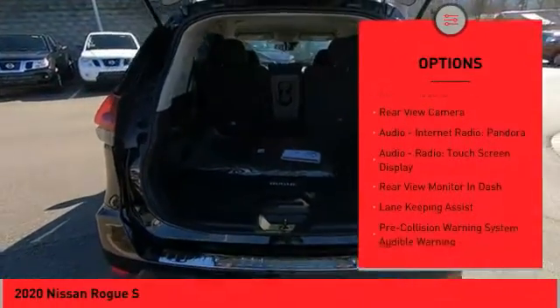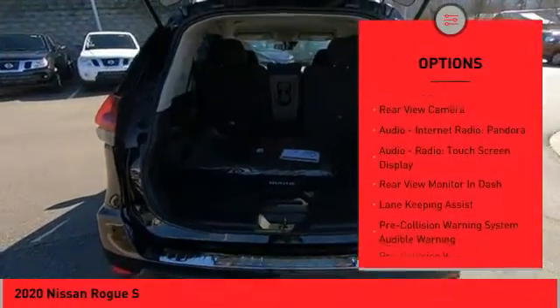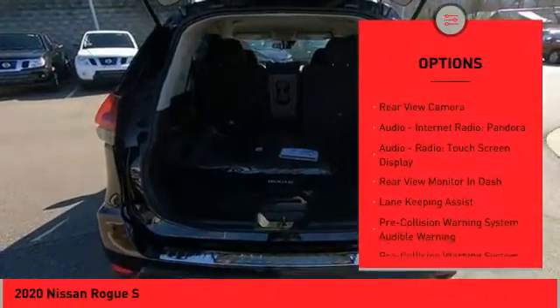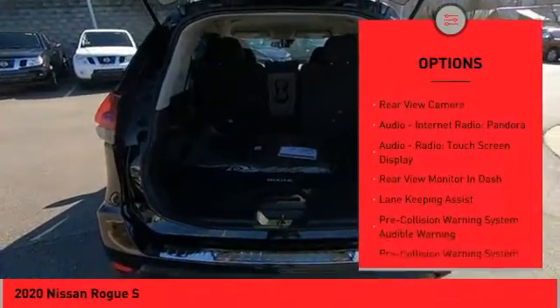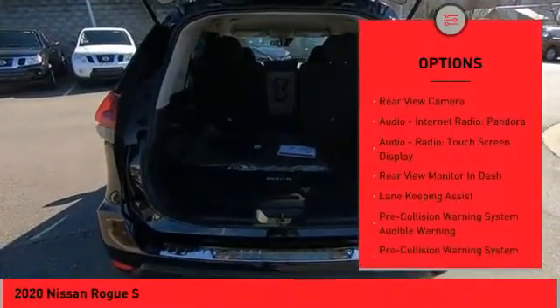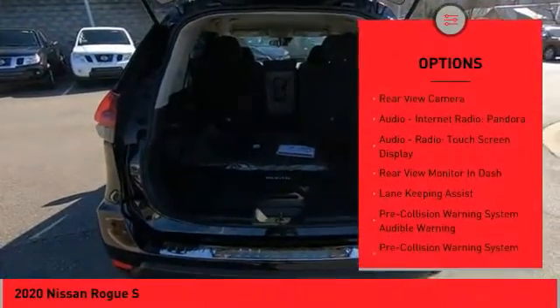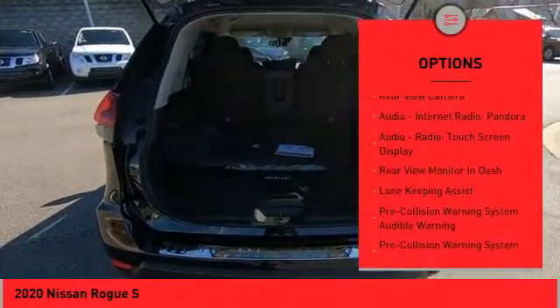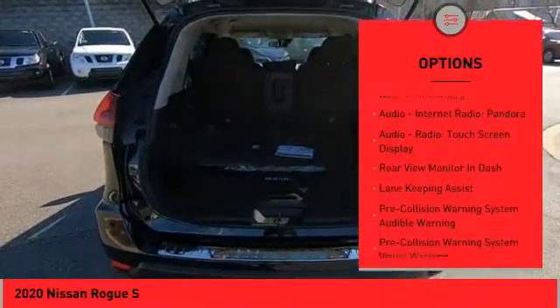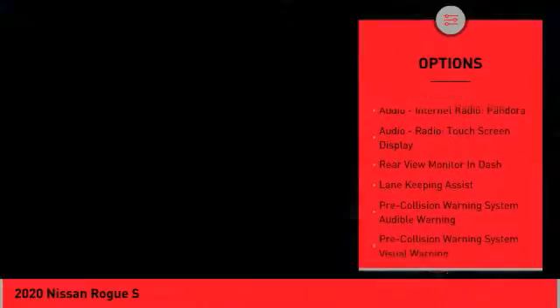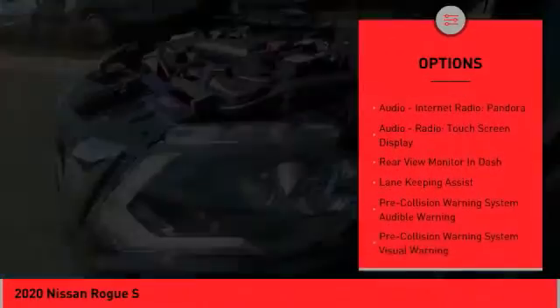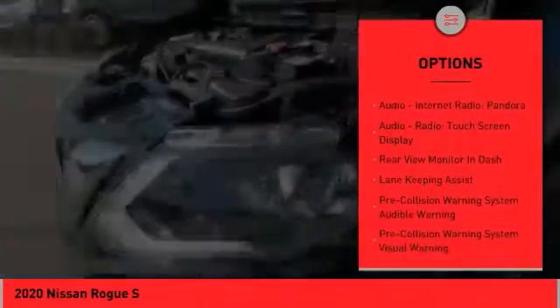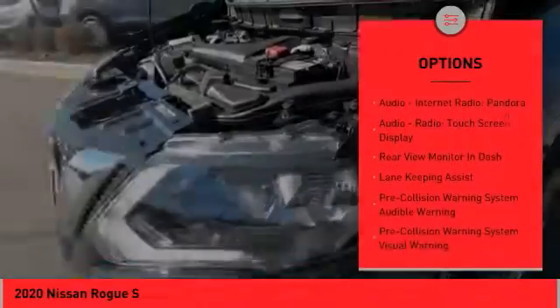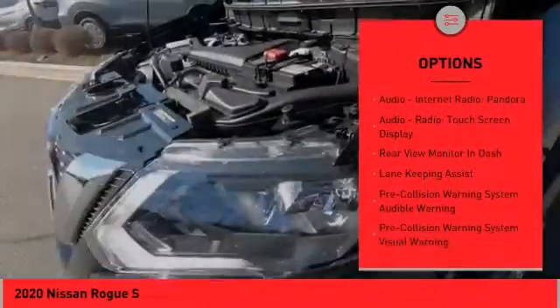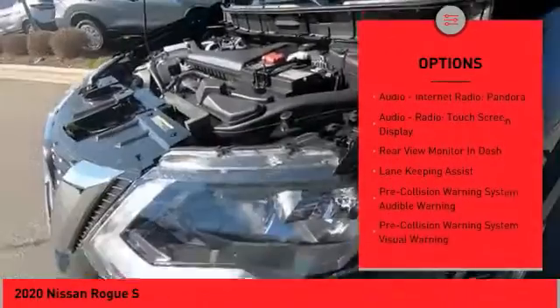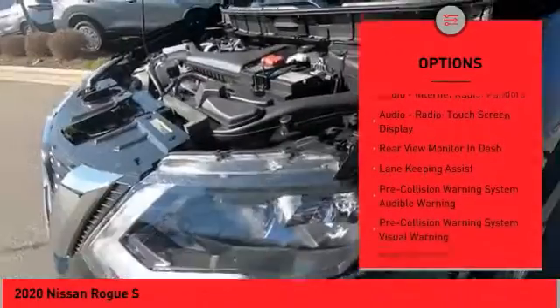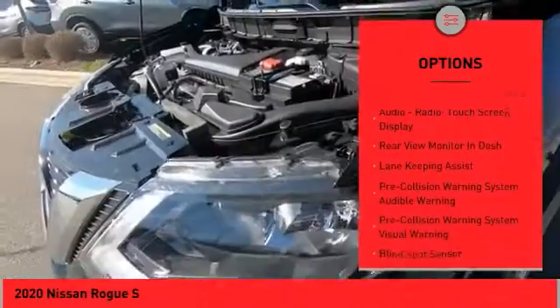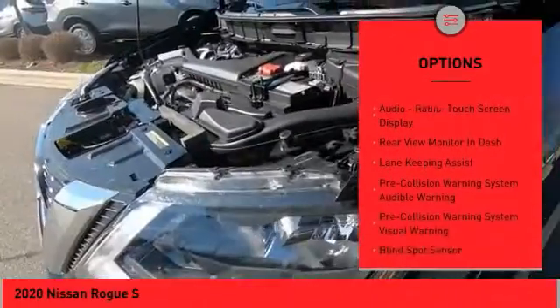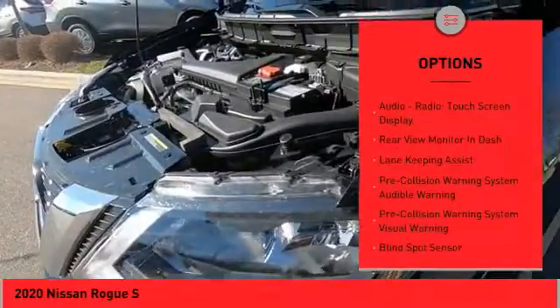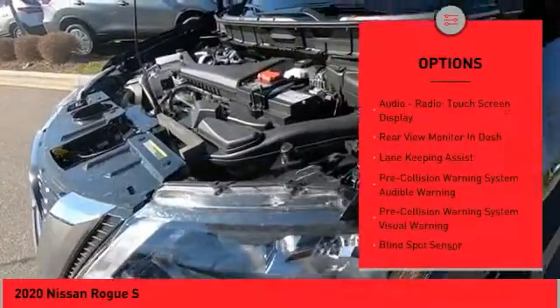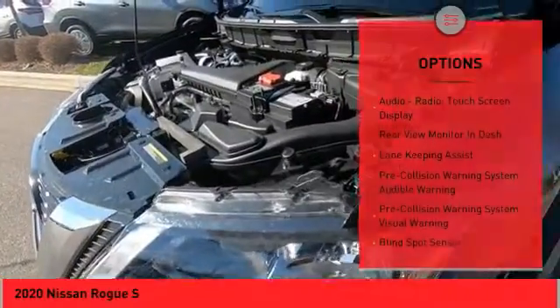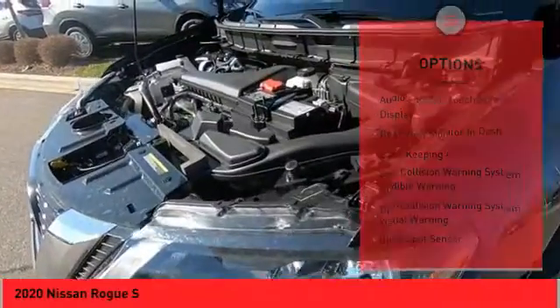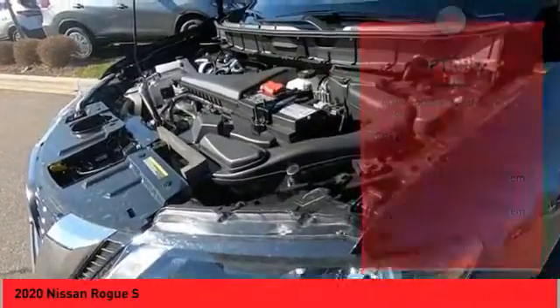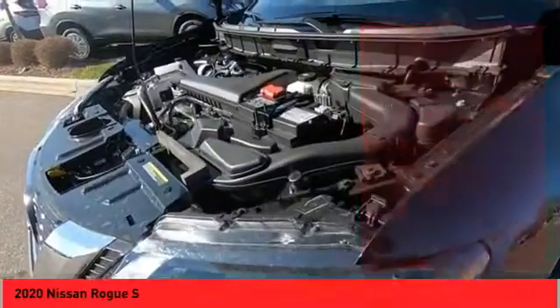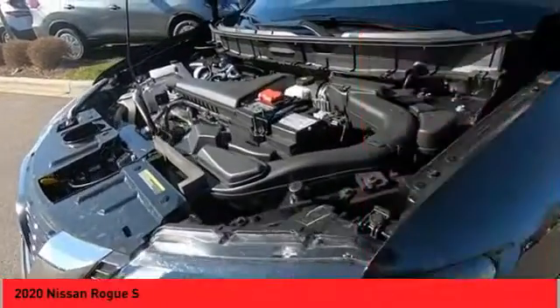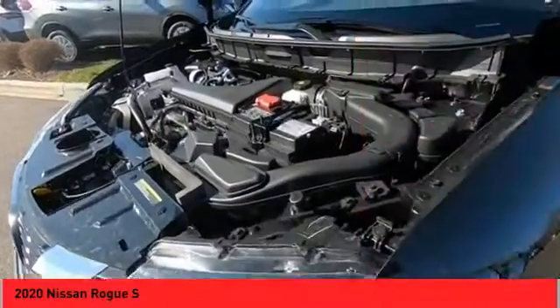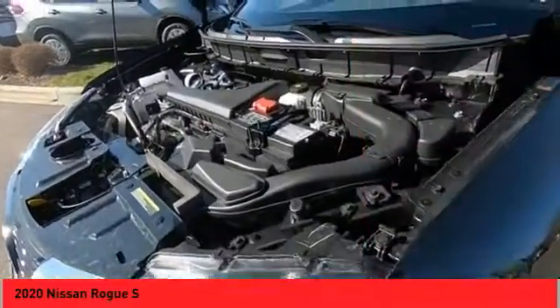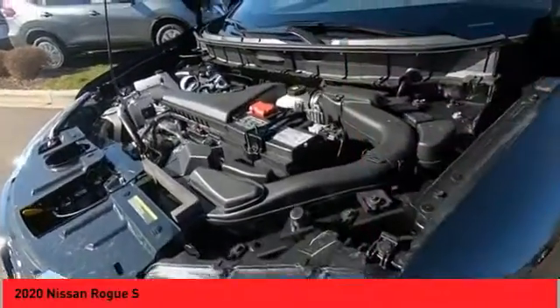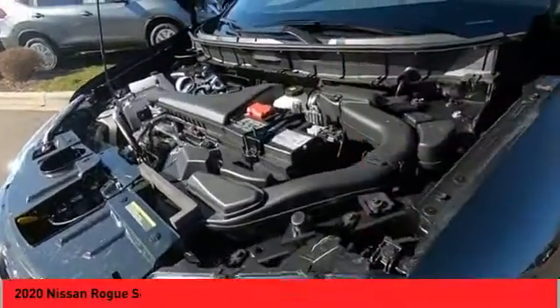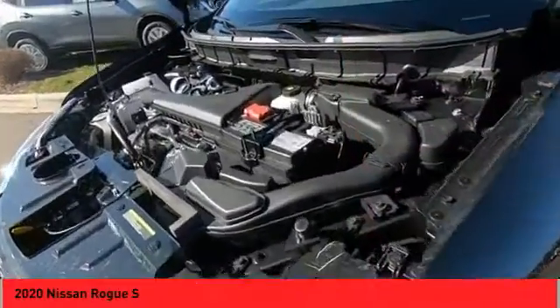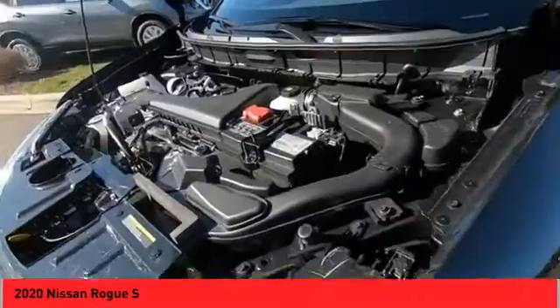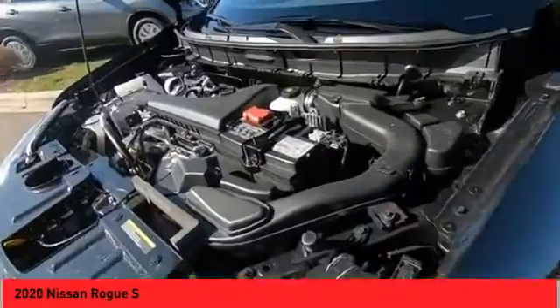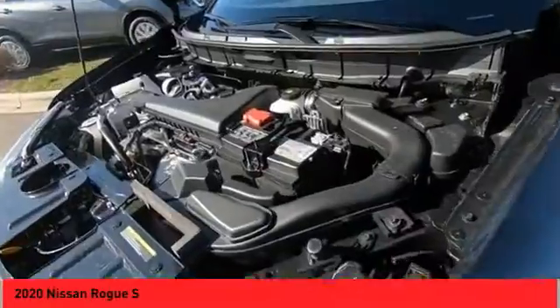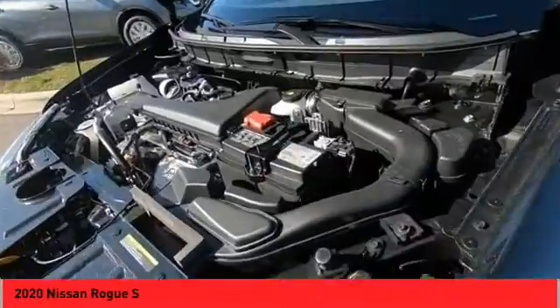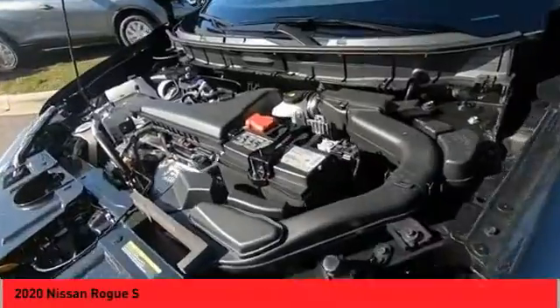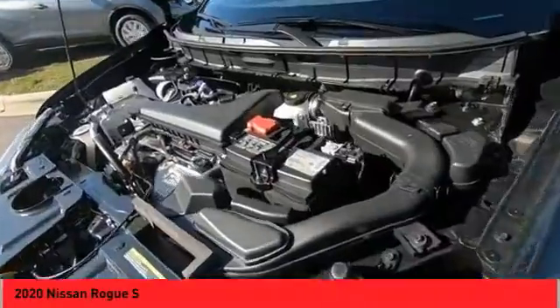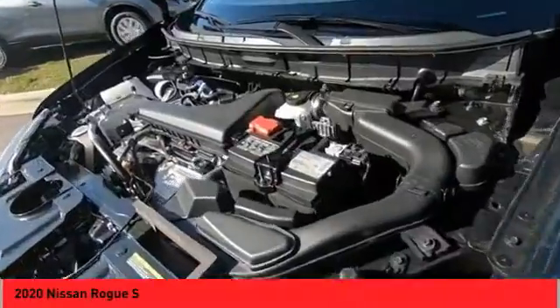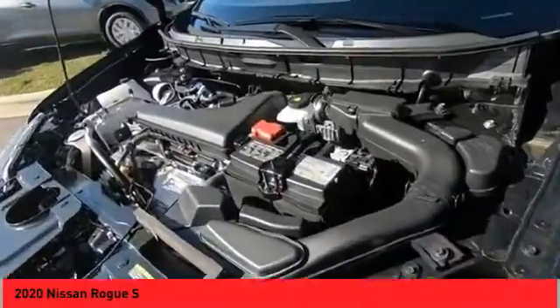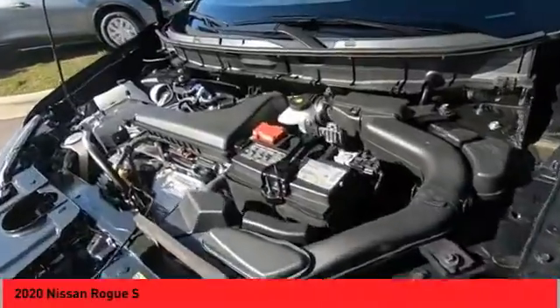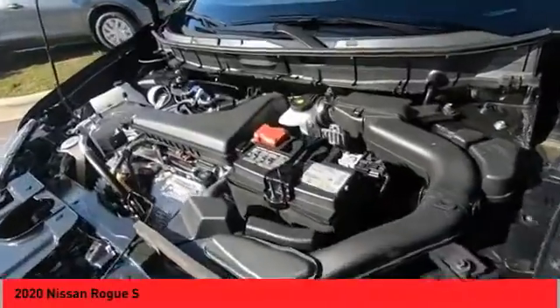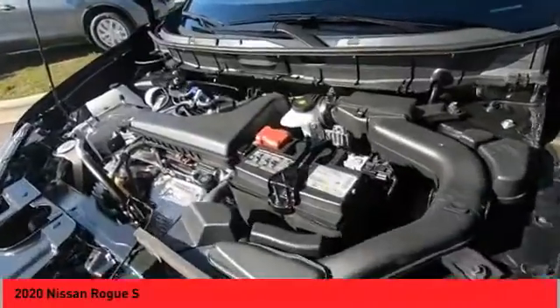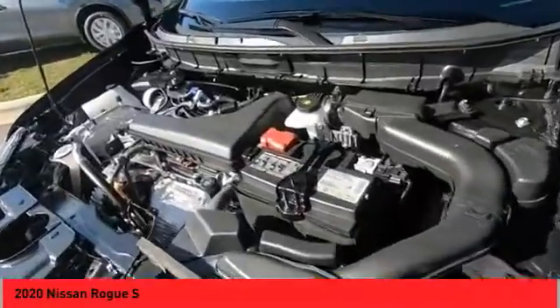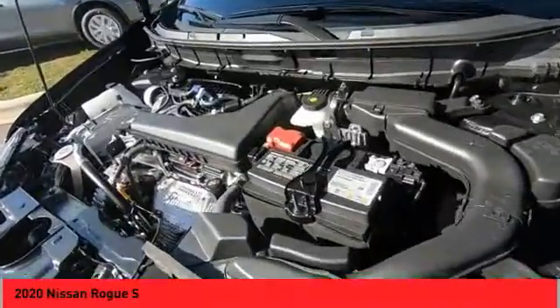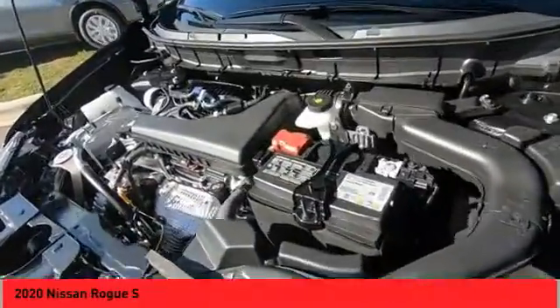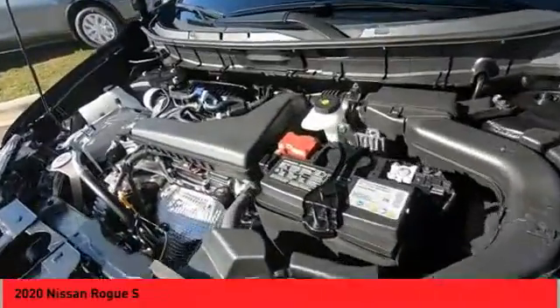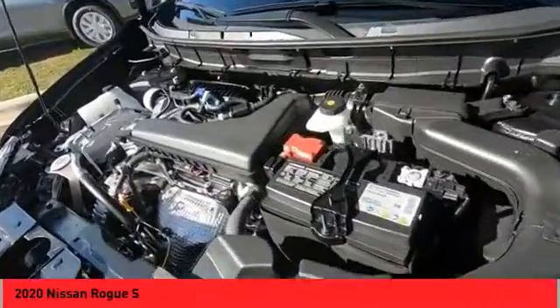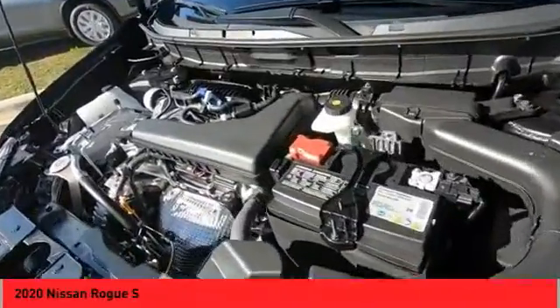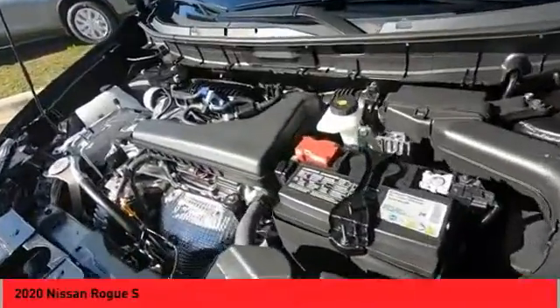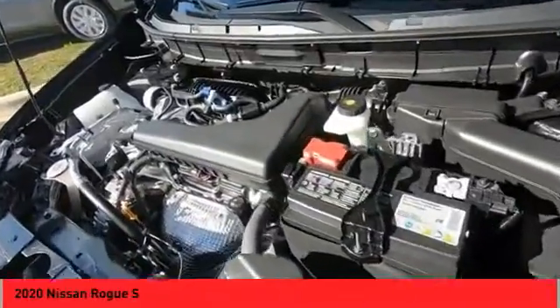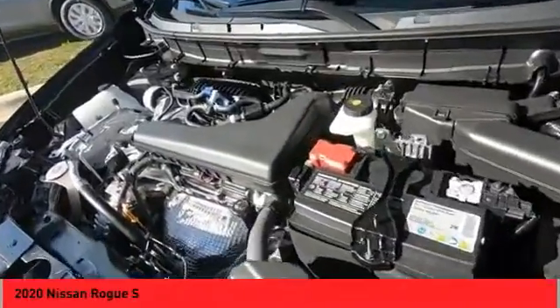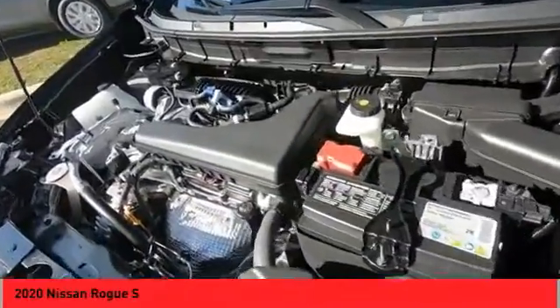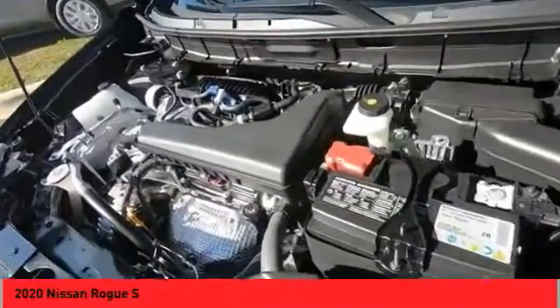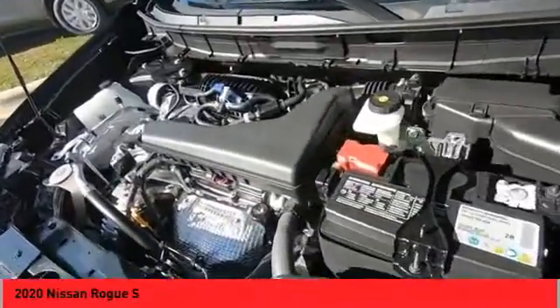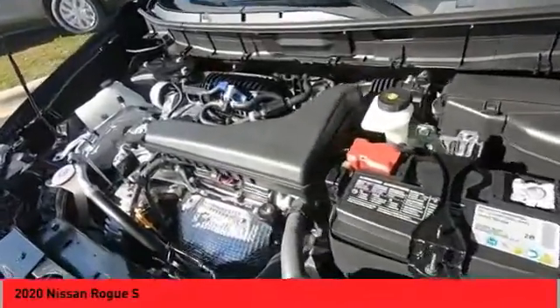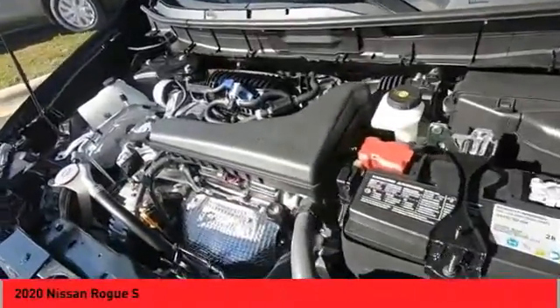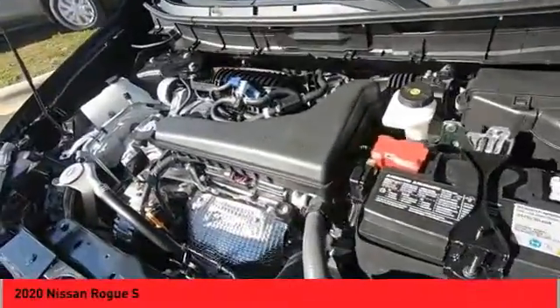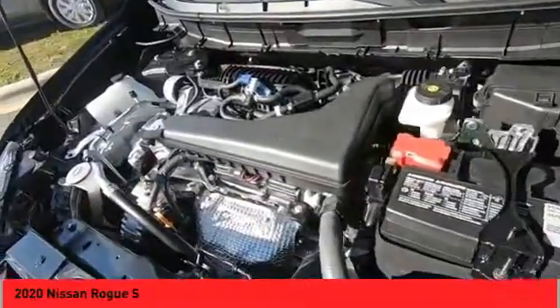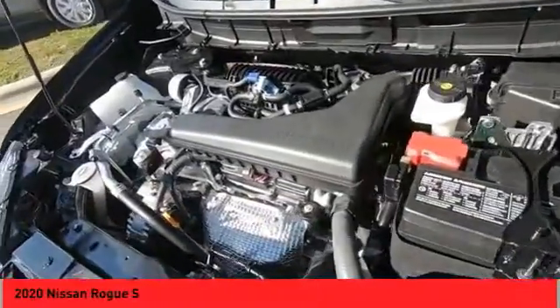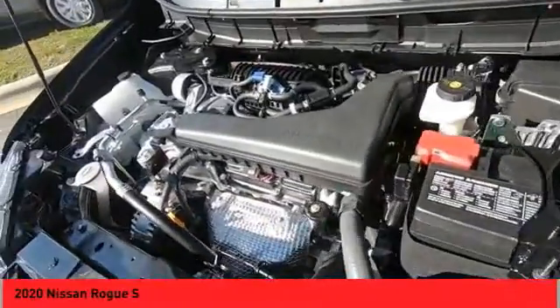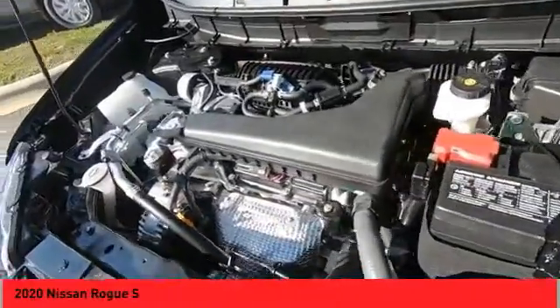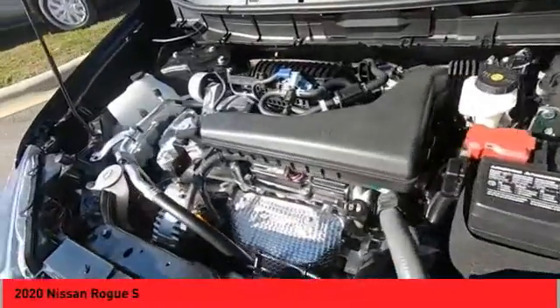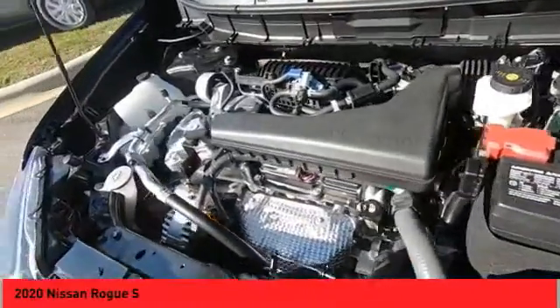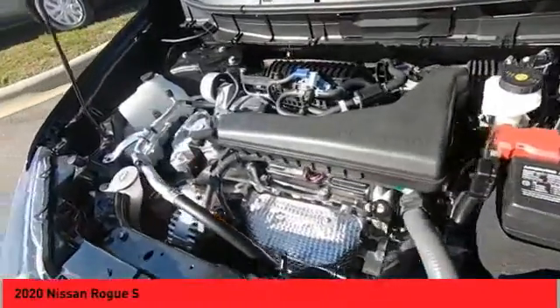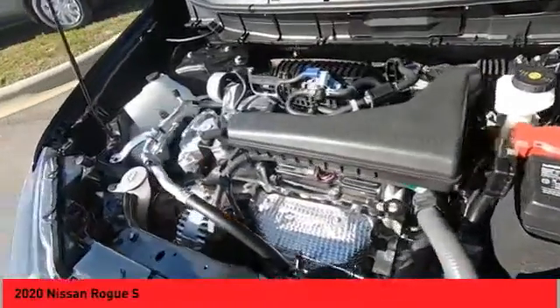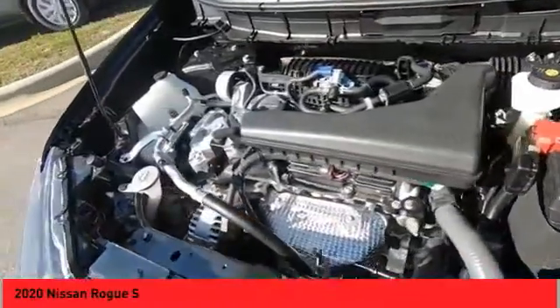Ambient lighting, power brakes, autonomous braking, rear view camera, audio, internet radio, Pandora.